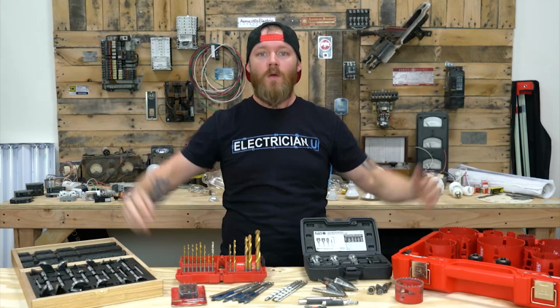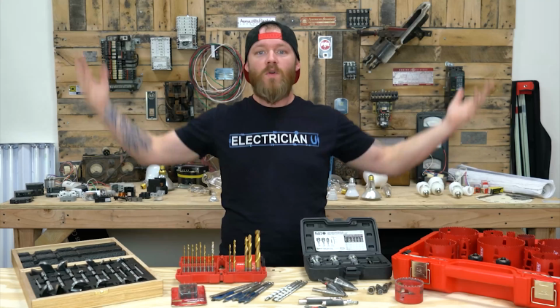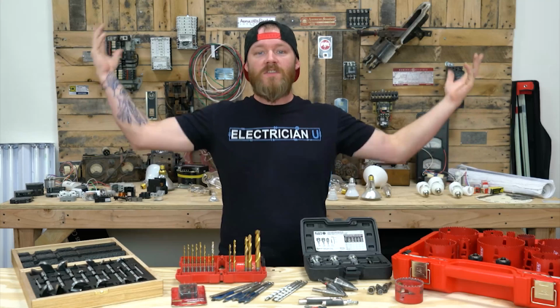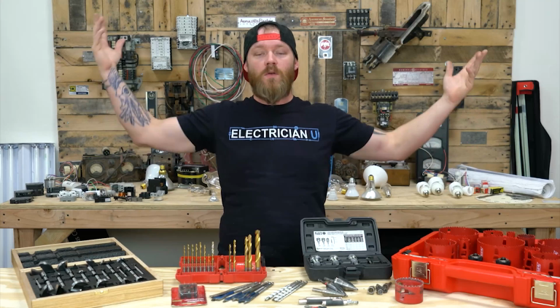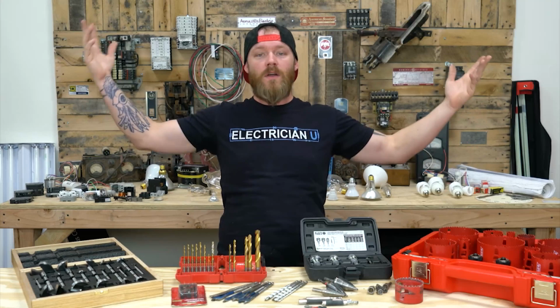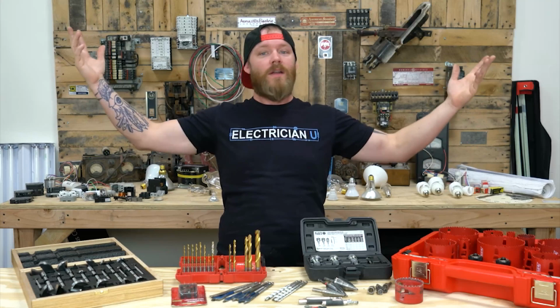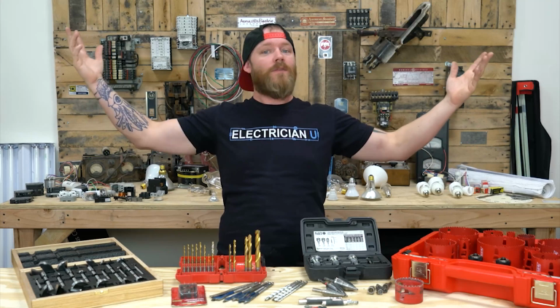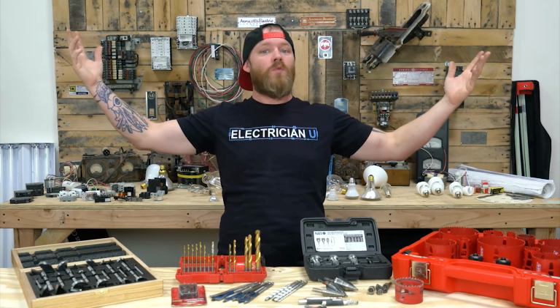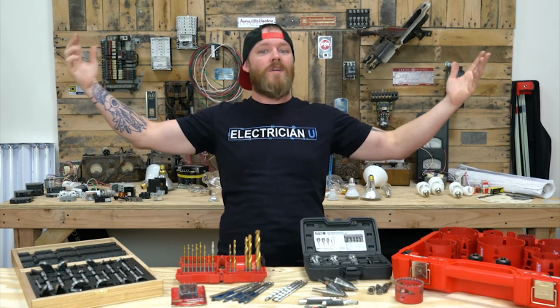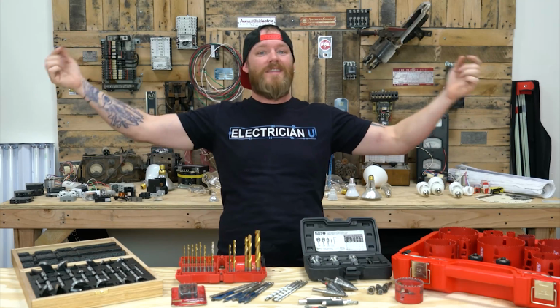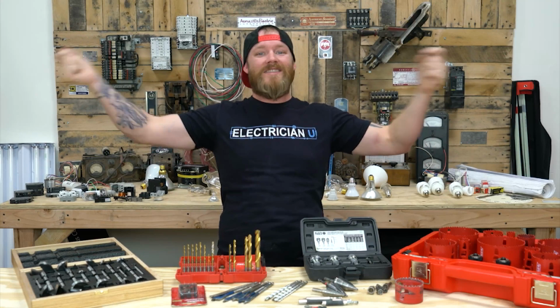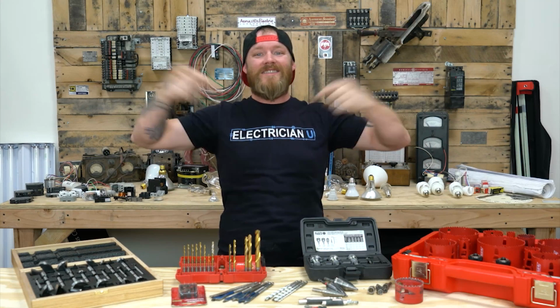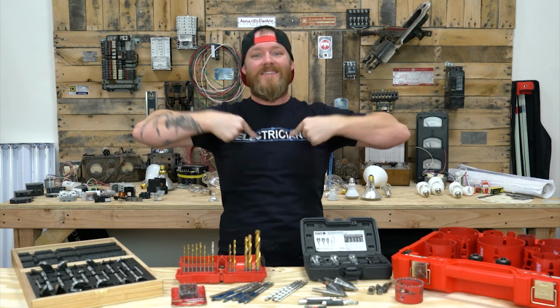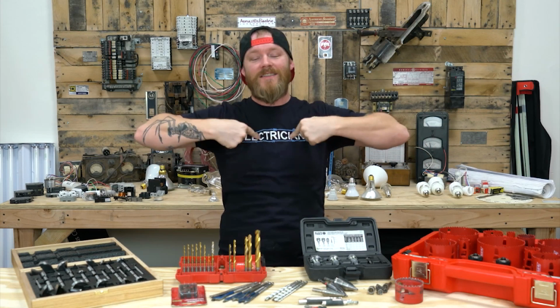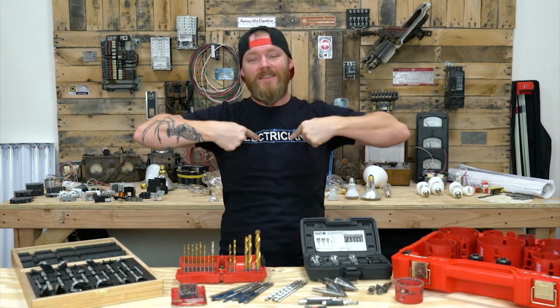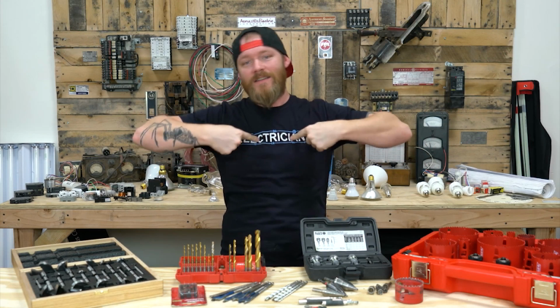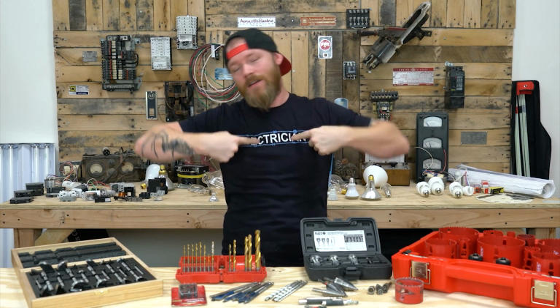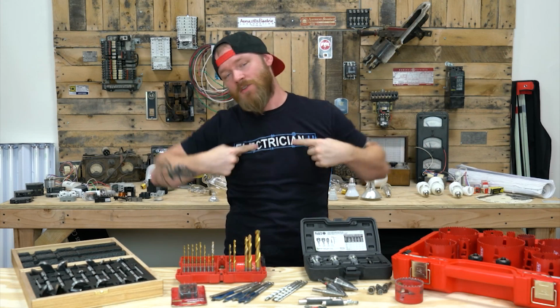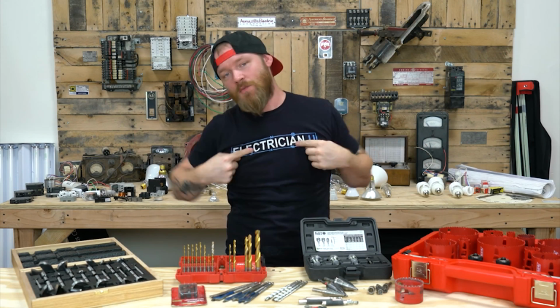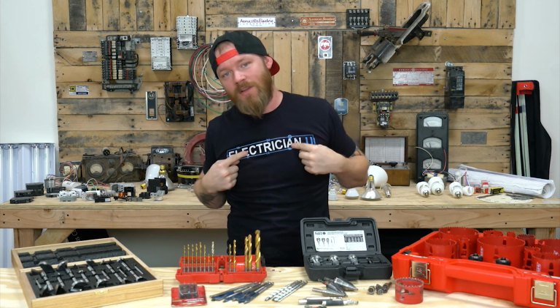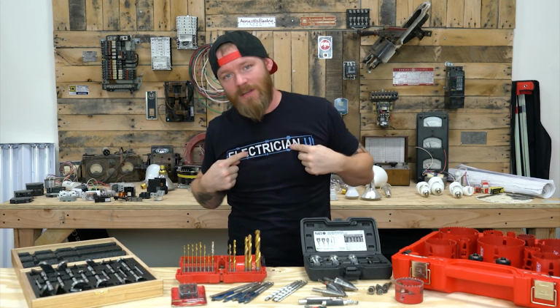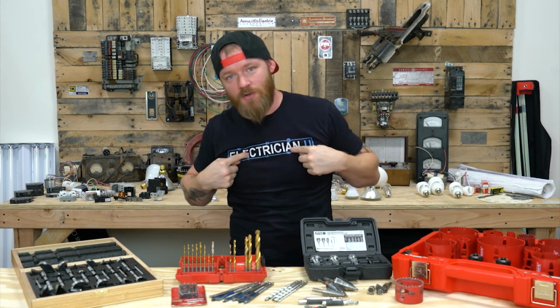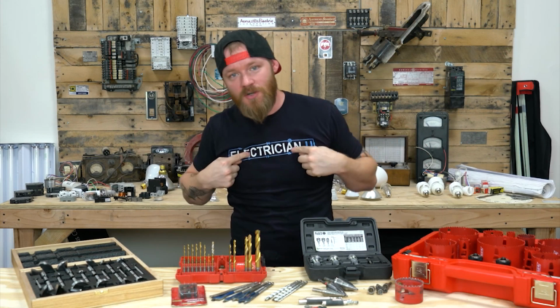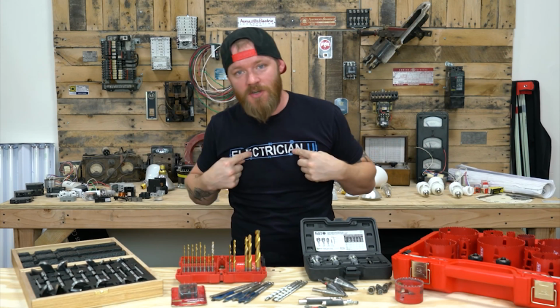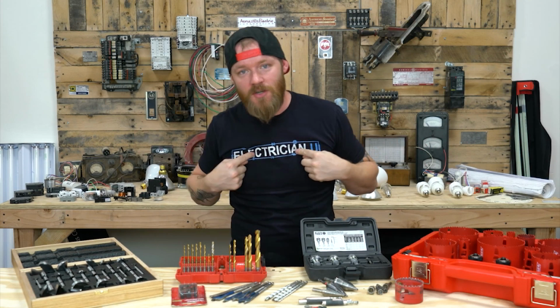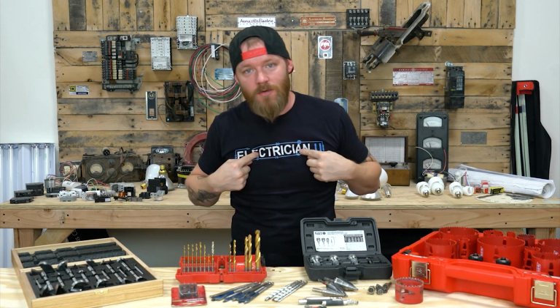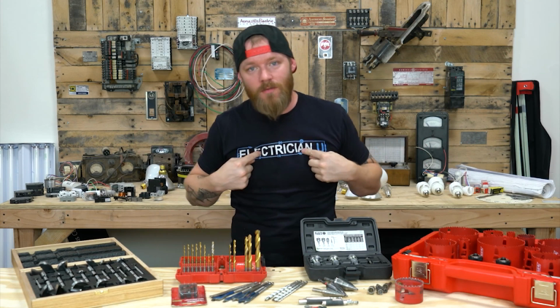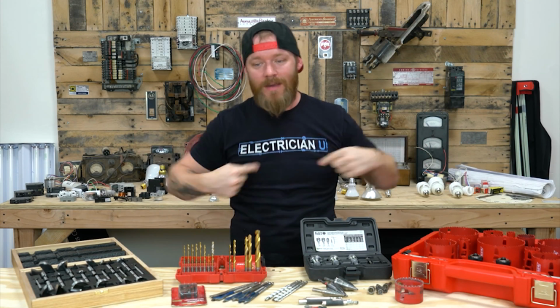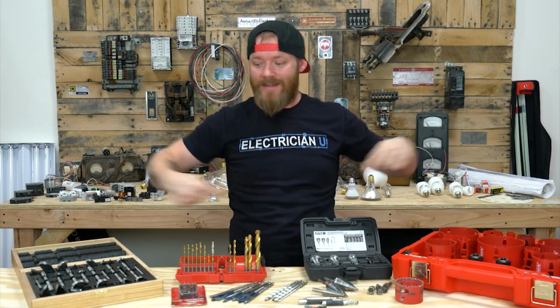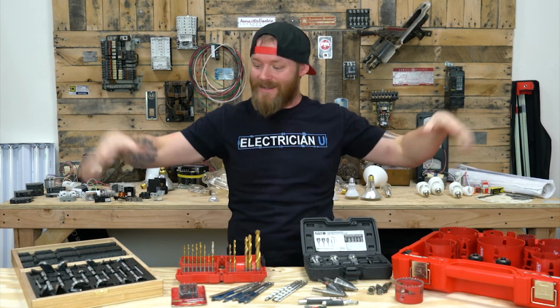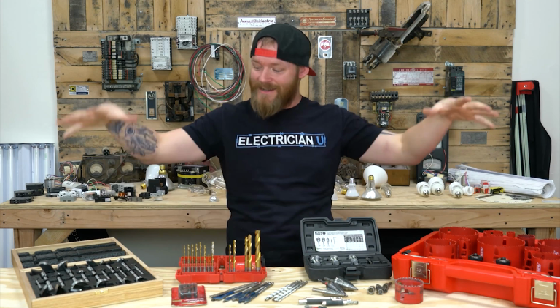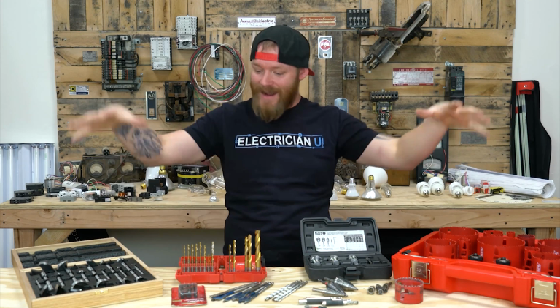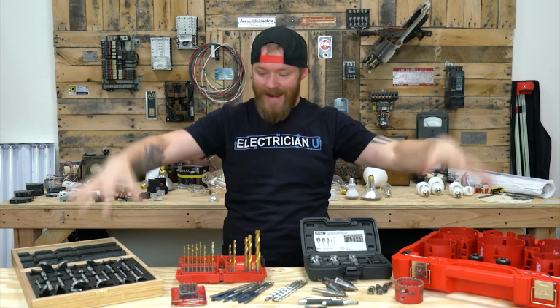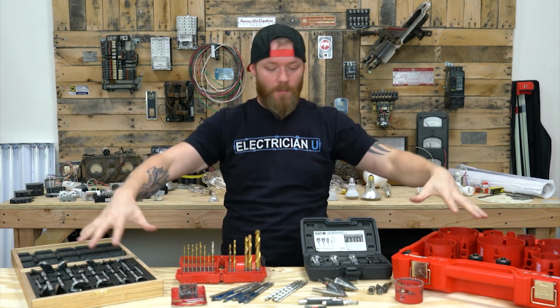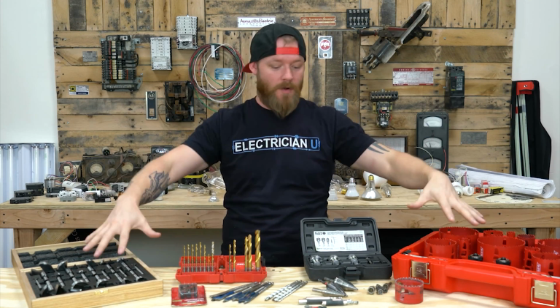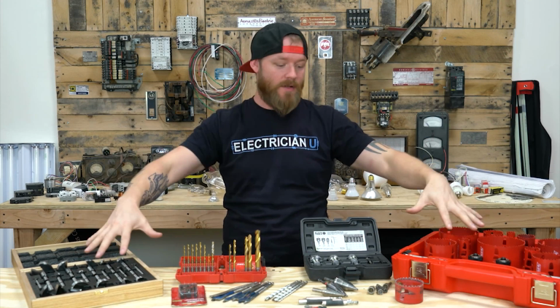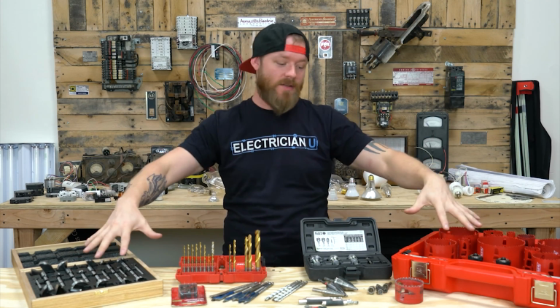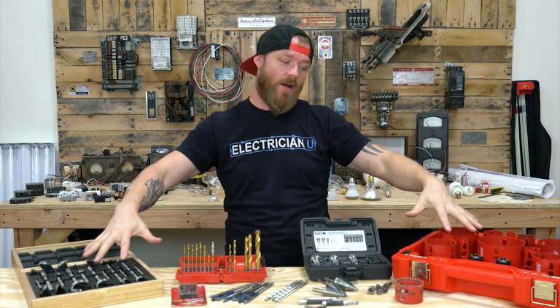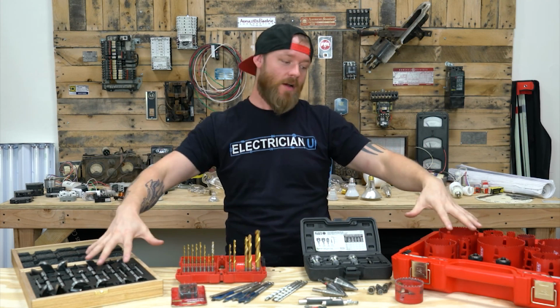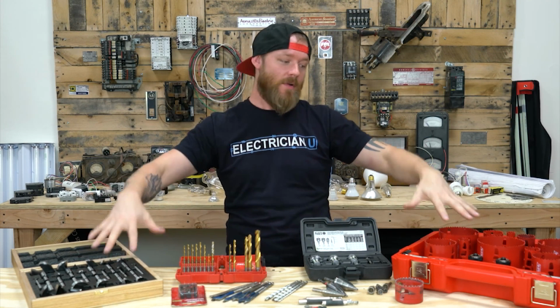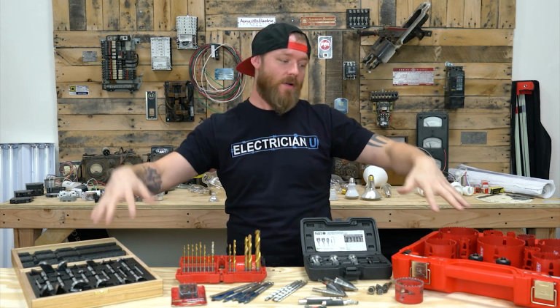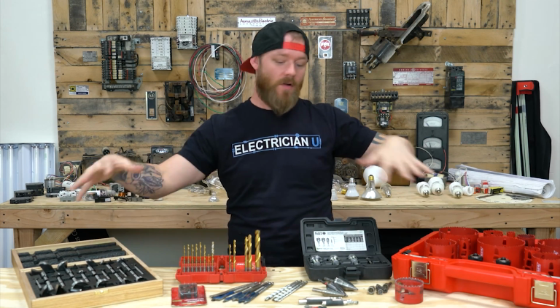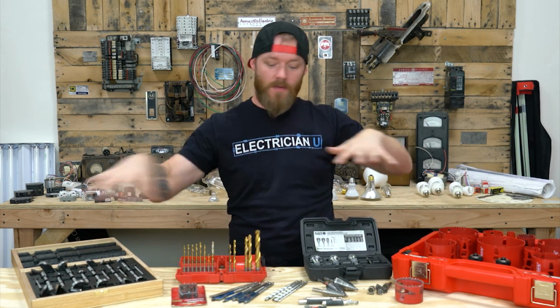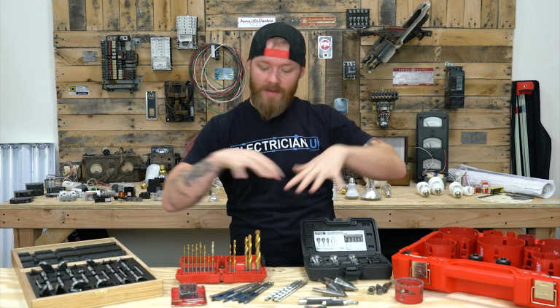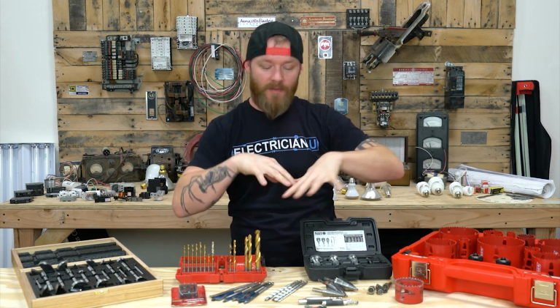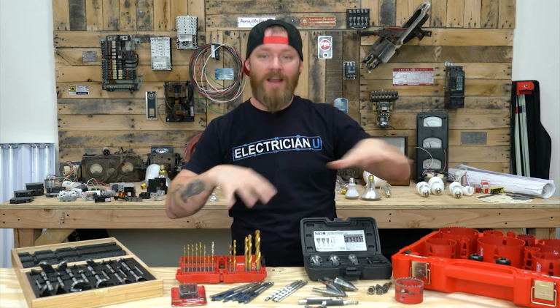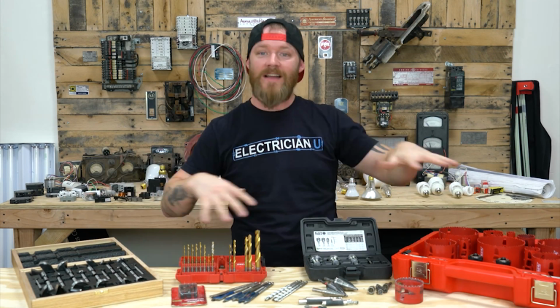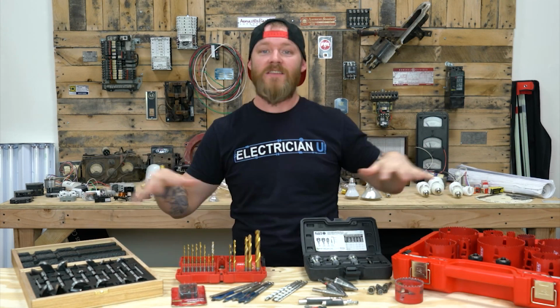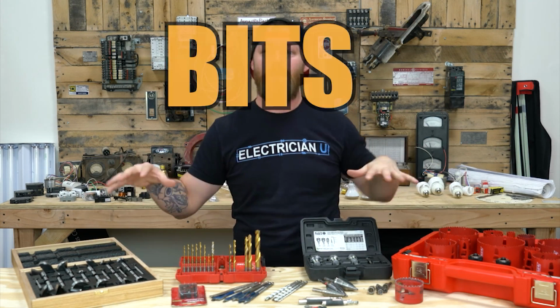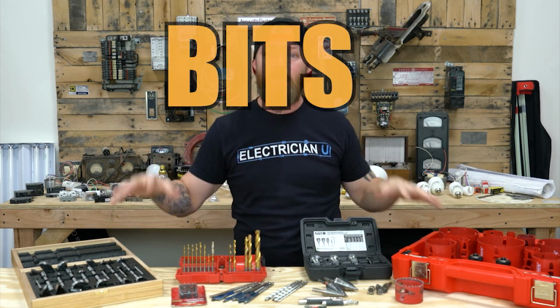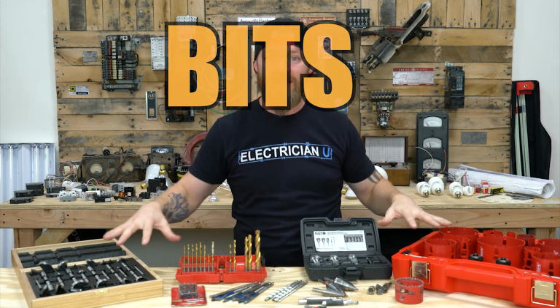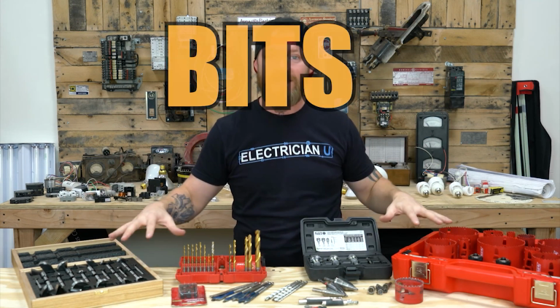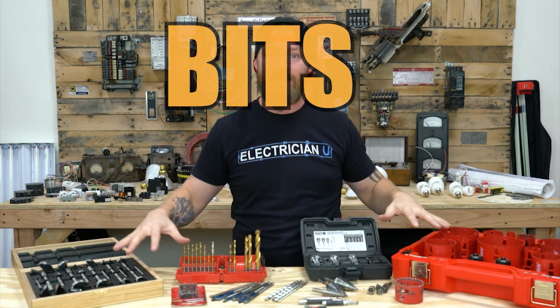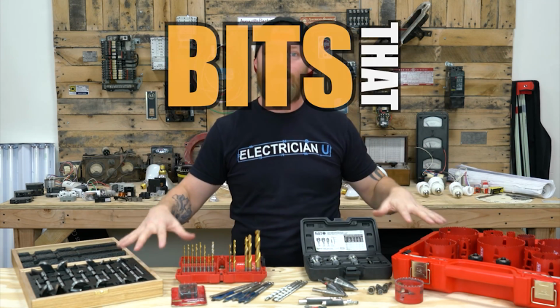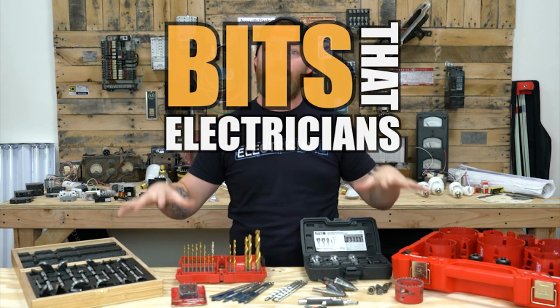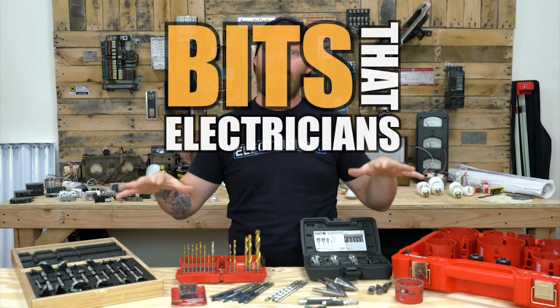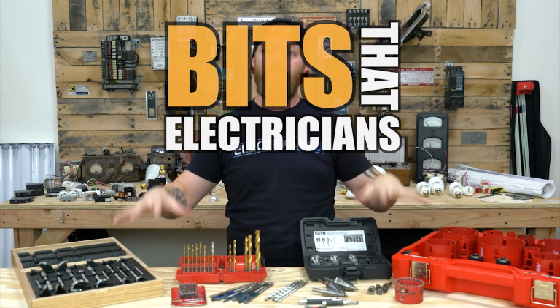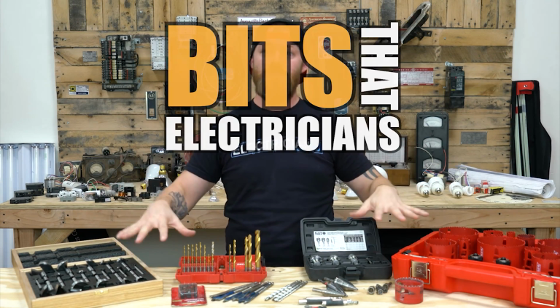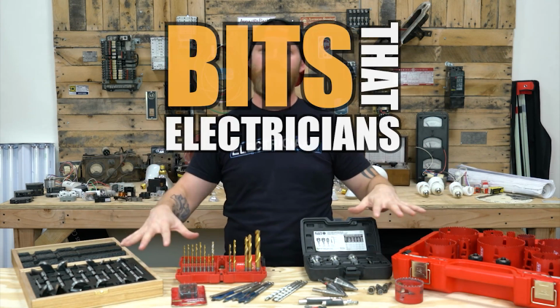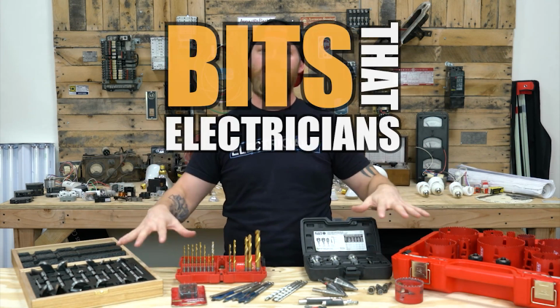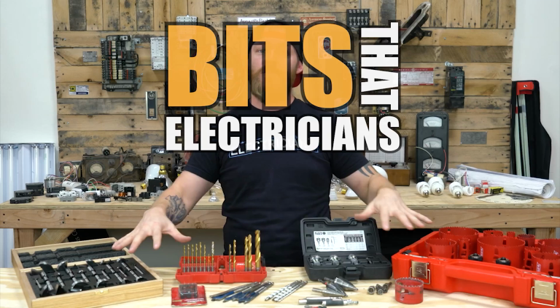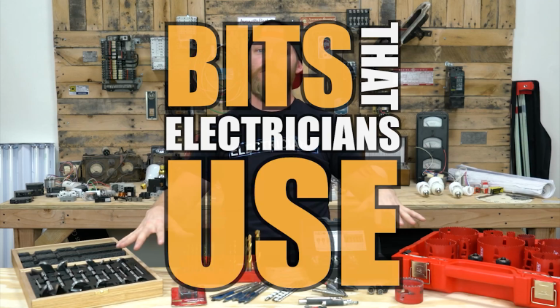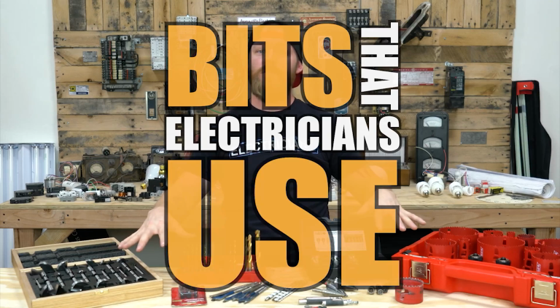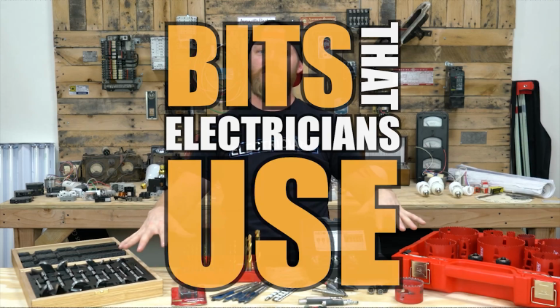What's going on everyone? This is Dustin Stelzer with Electrician U and today we're going to talk about all the different kinds of bits that electricians use.